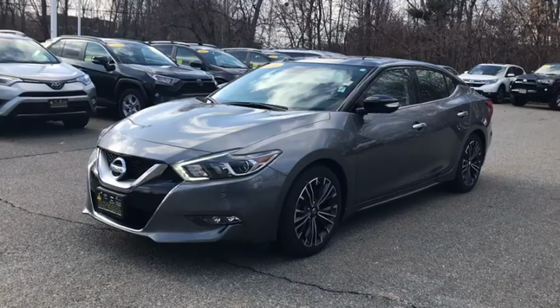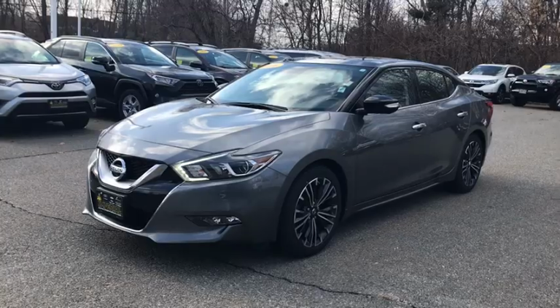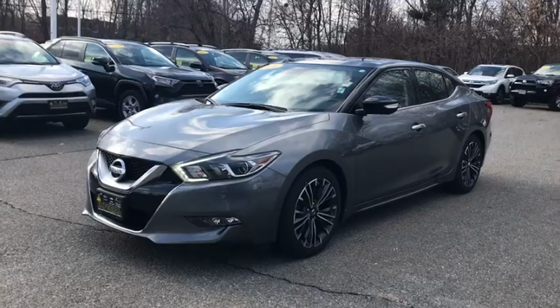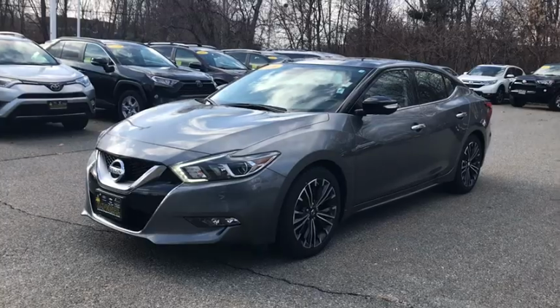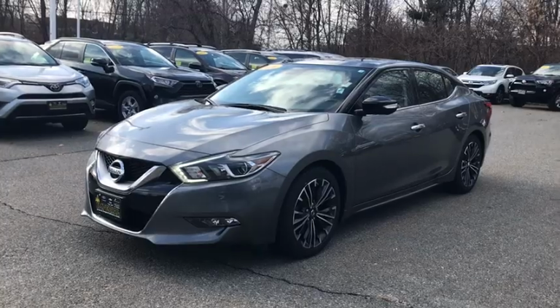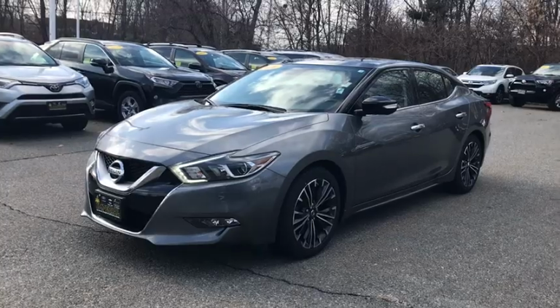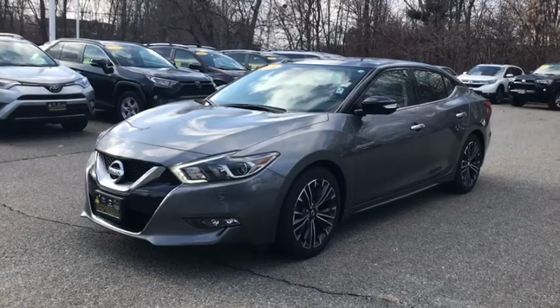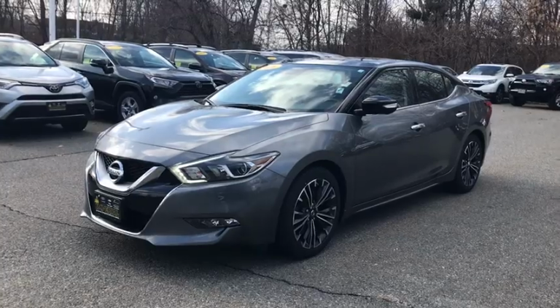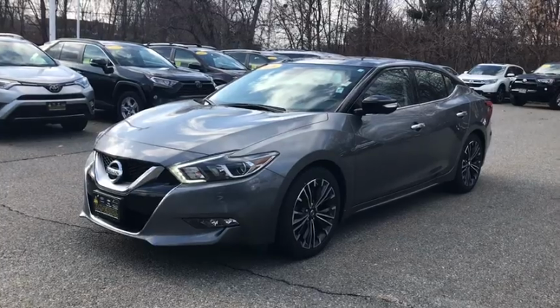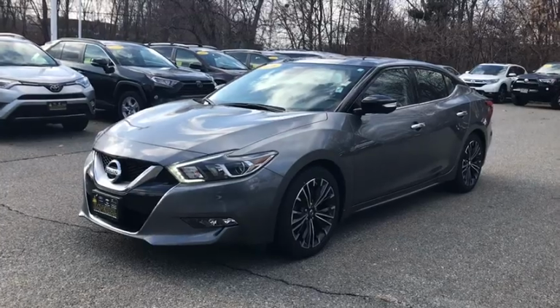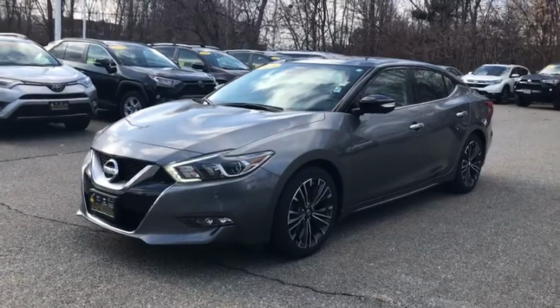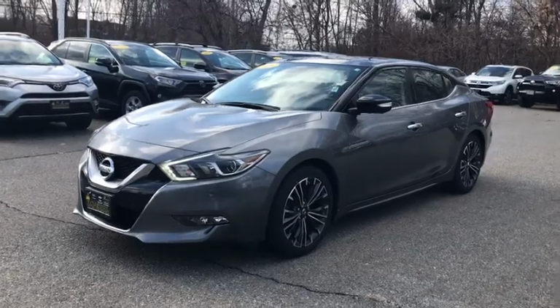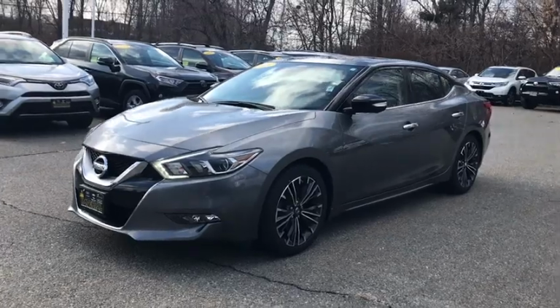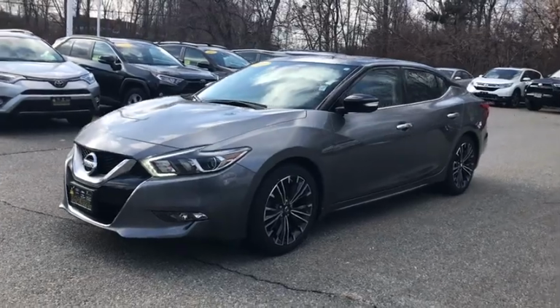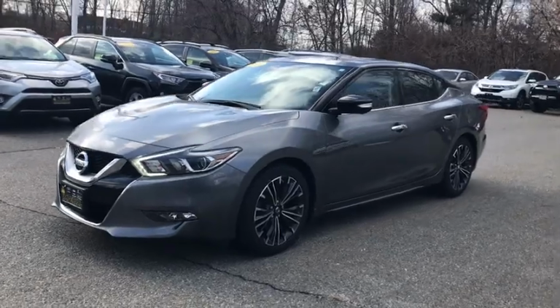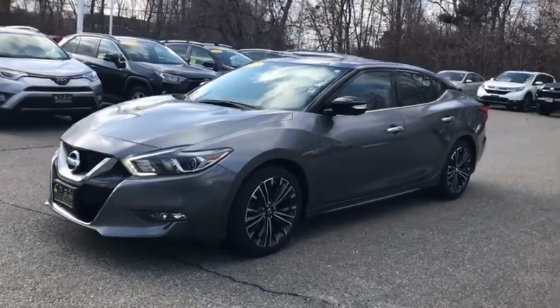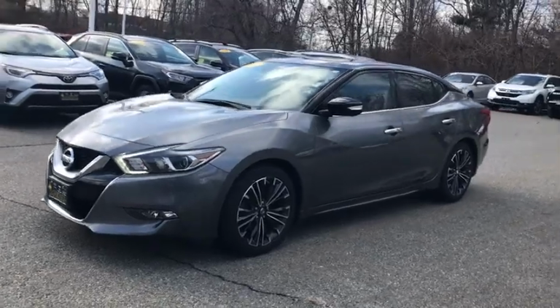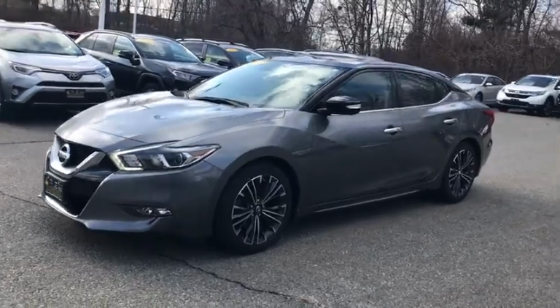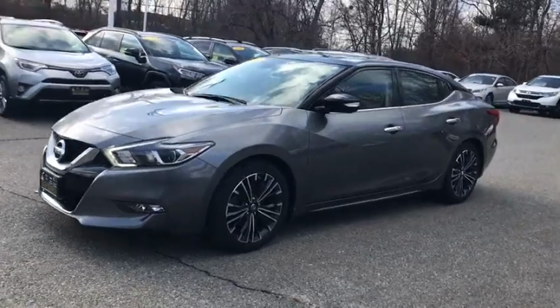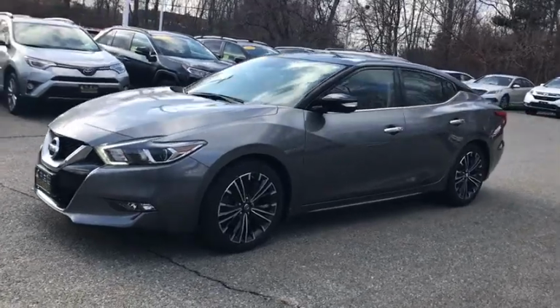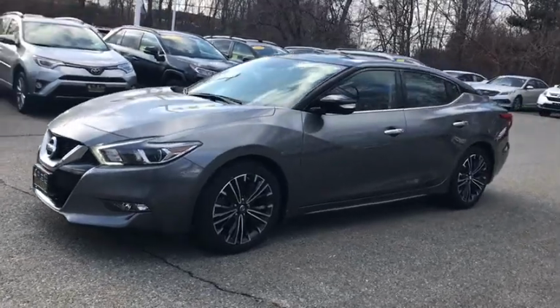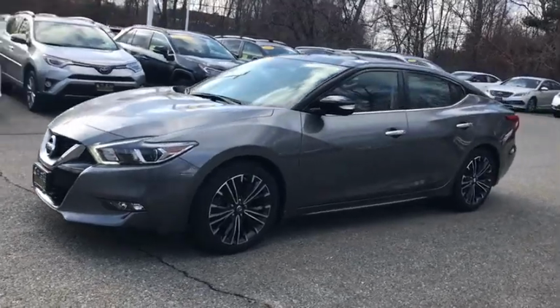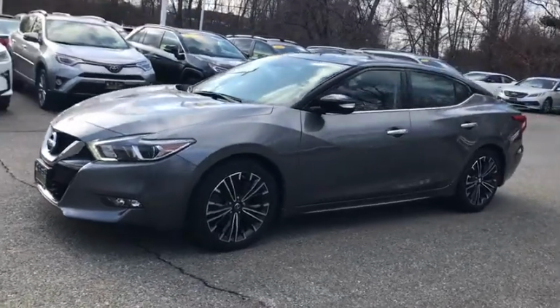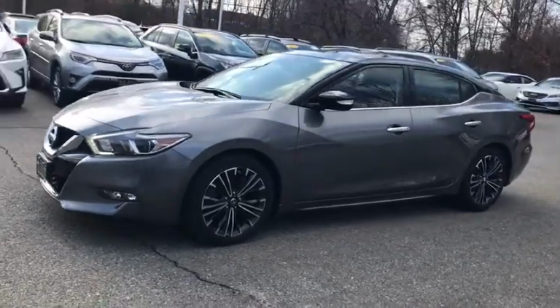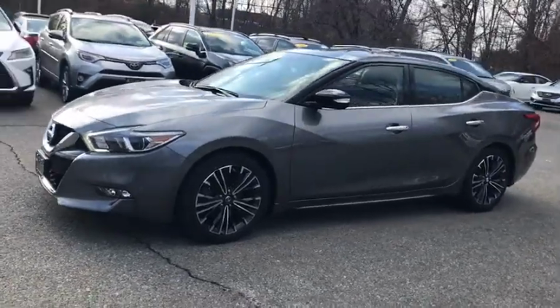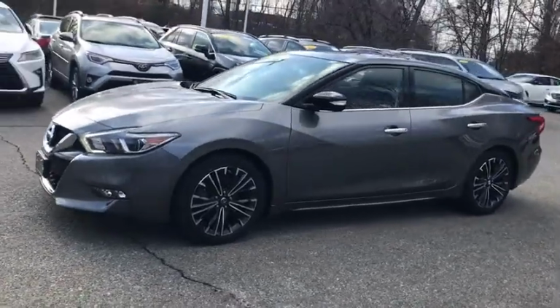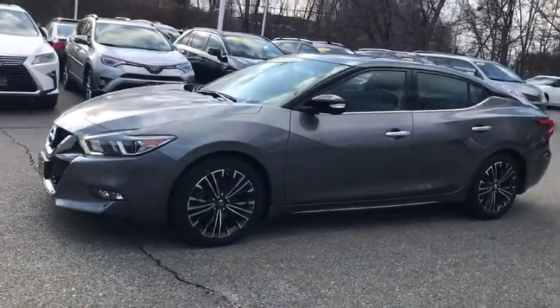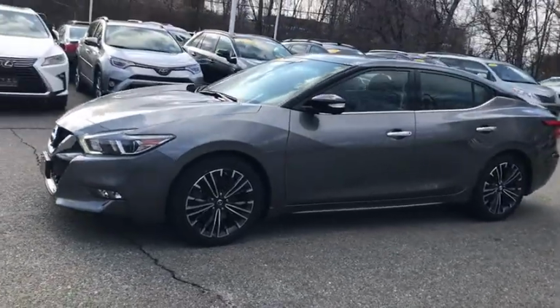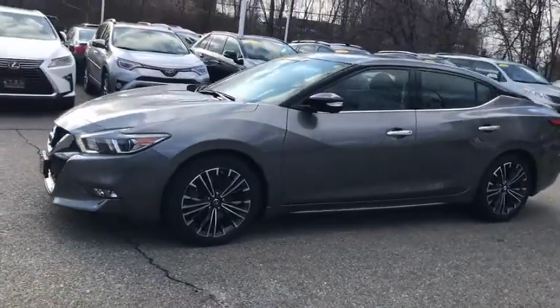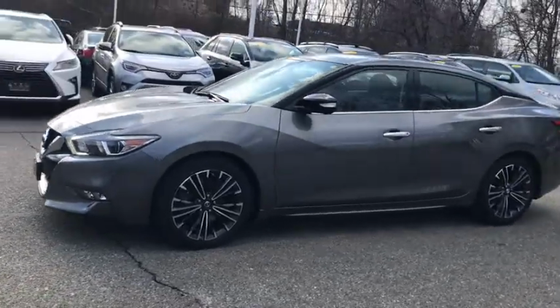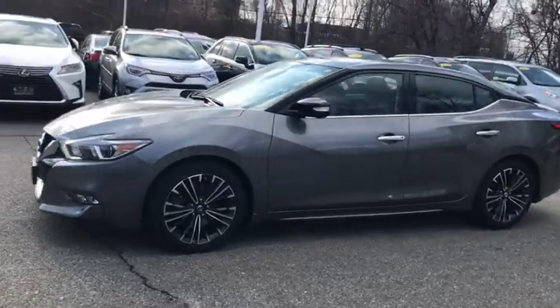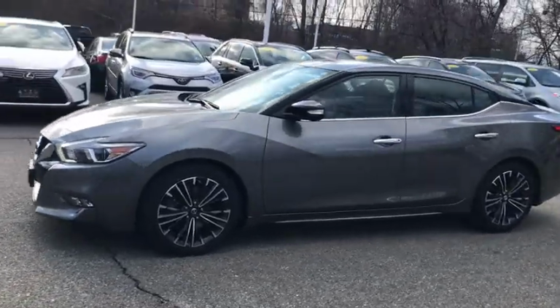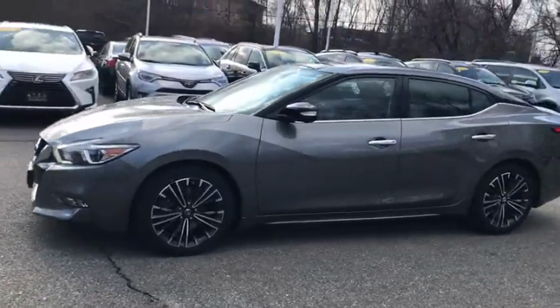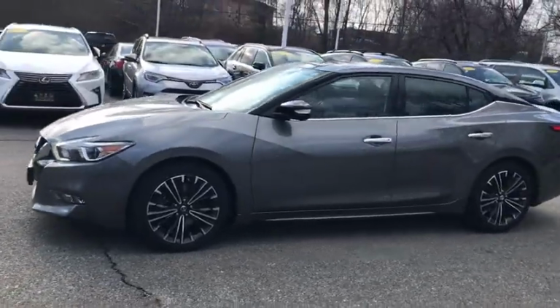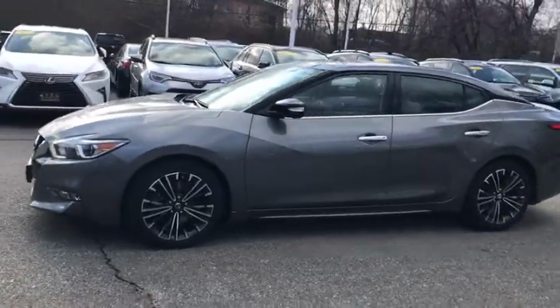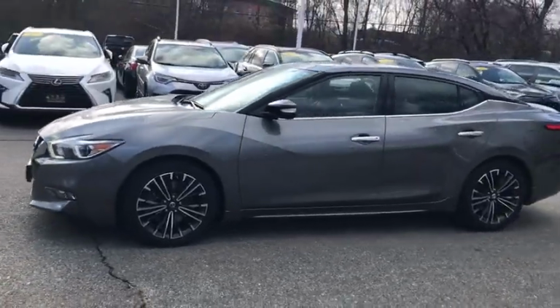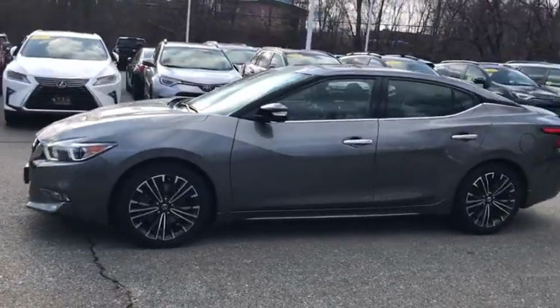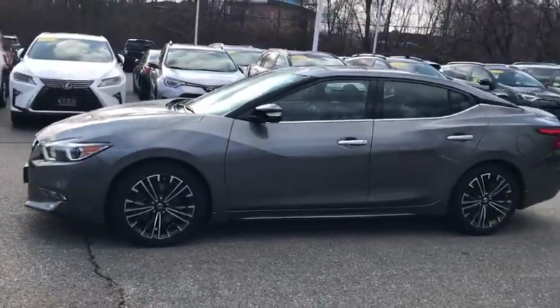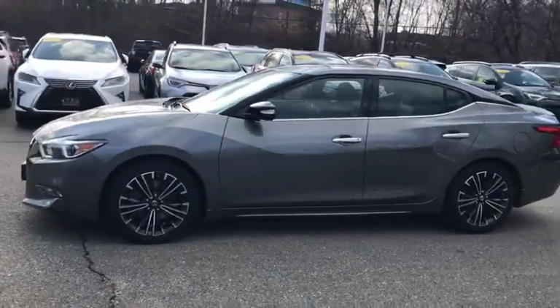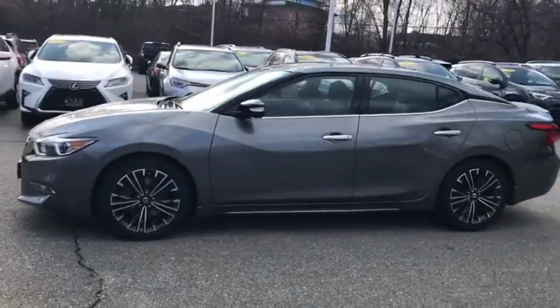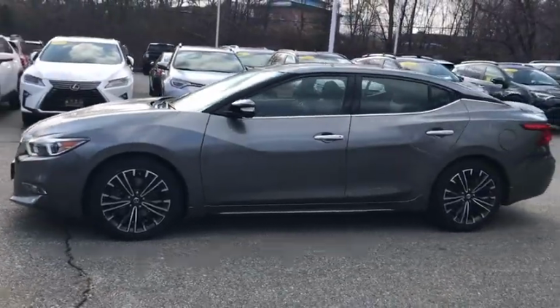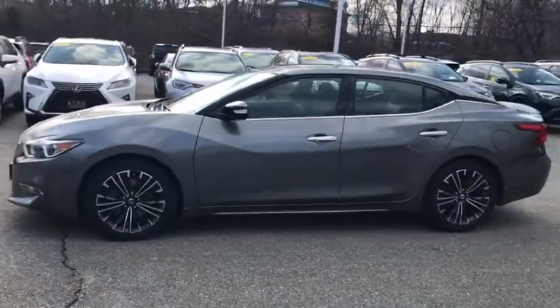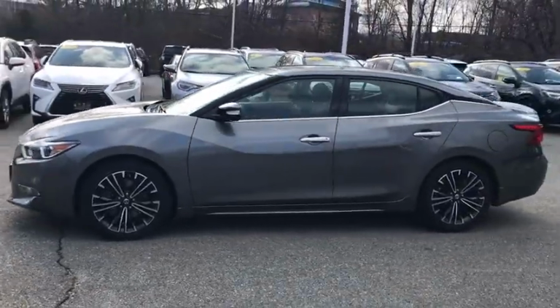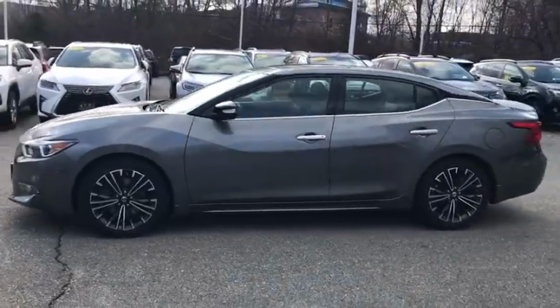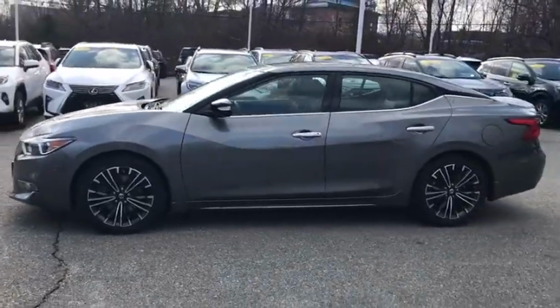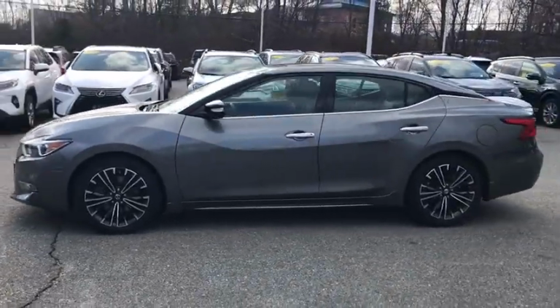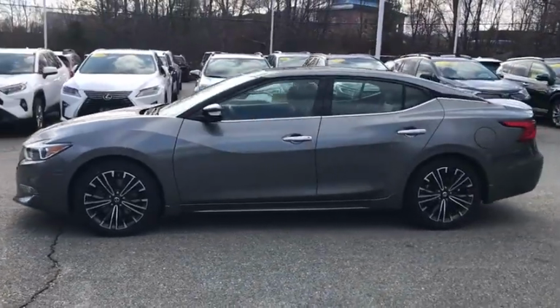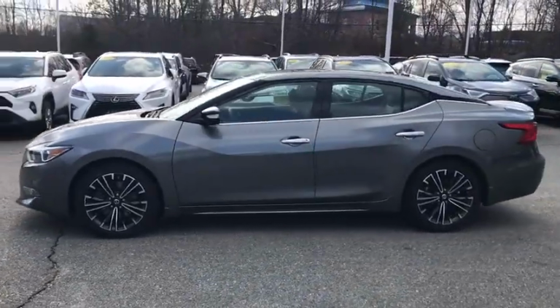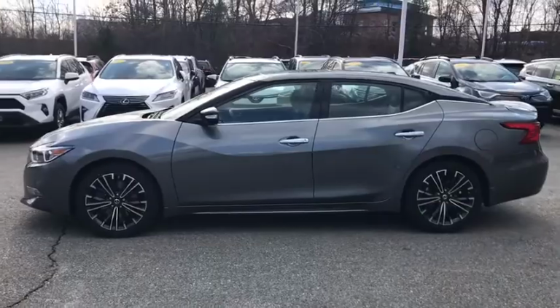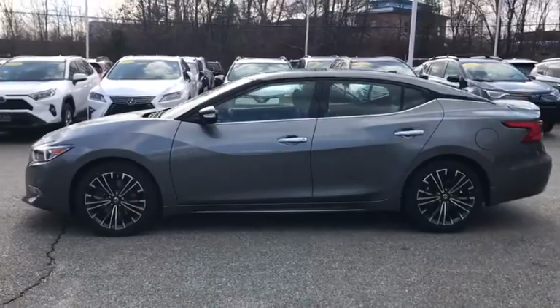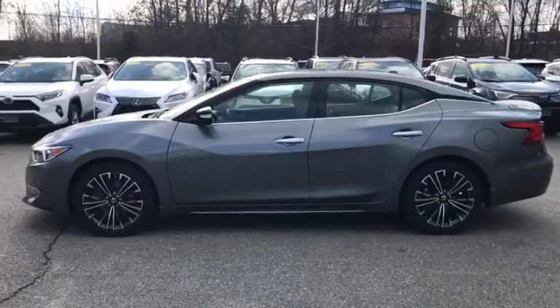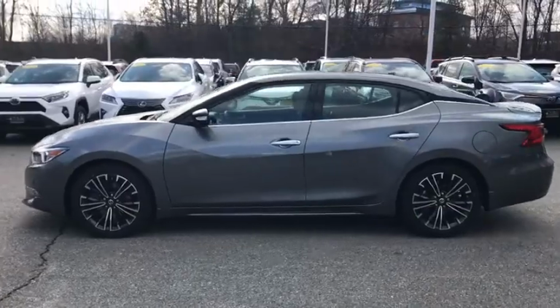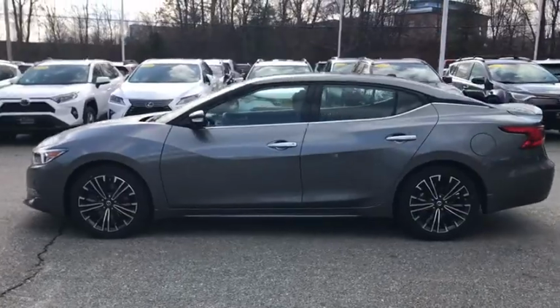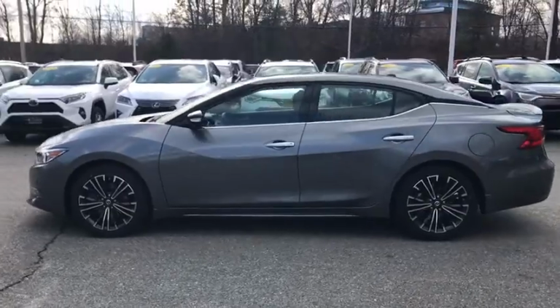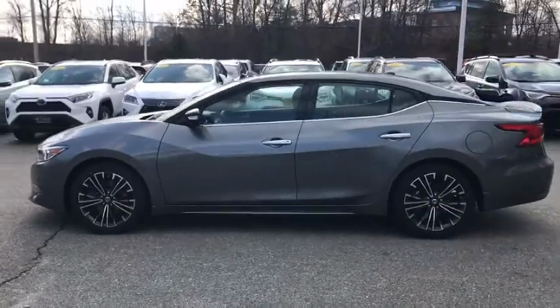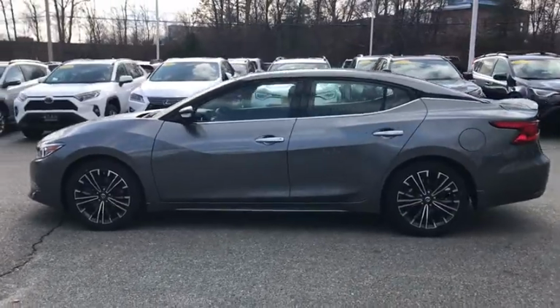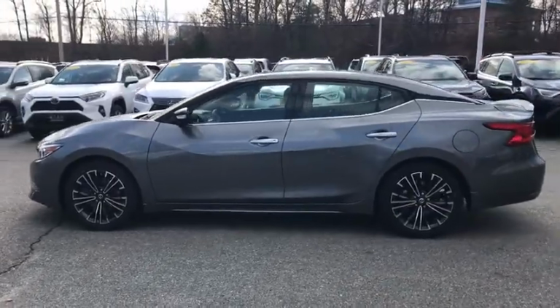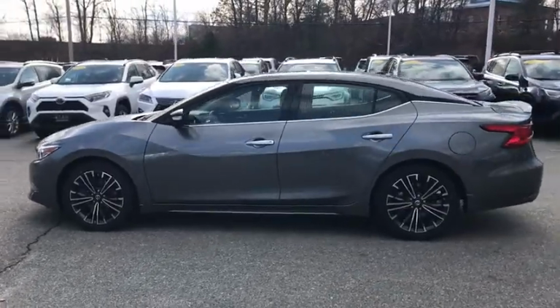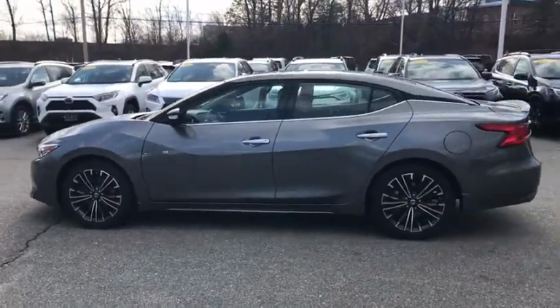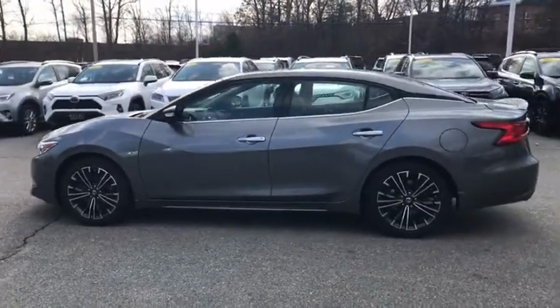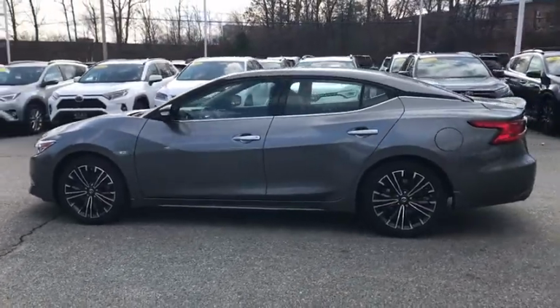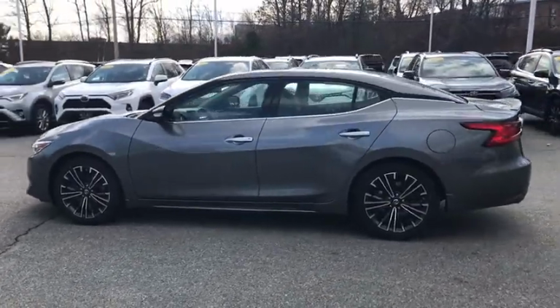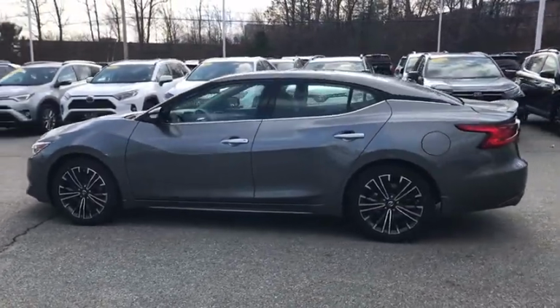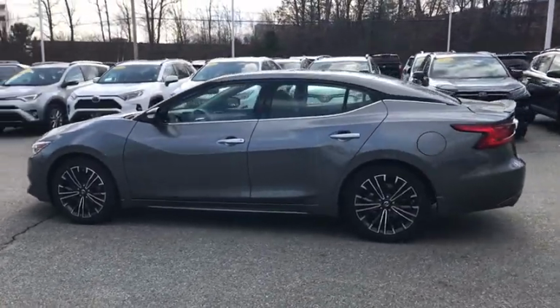Make a great choice today with the 2016 Nissan Maxima. Maxima offers elegance with an edge.